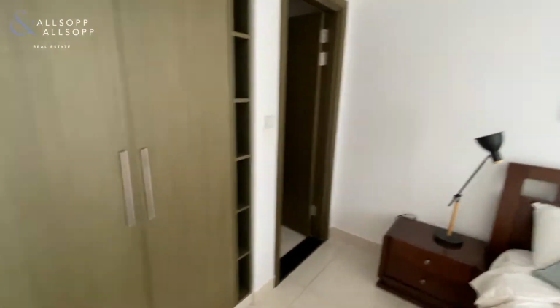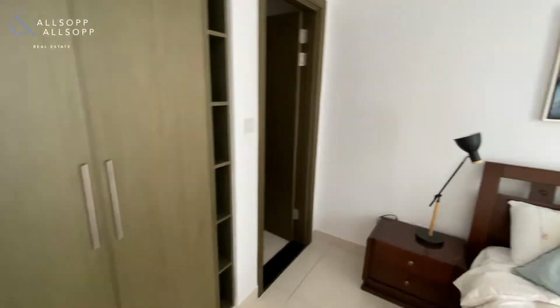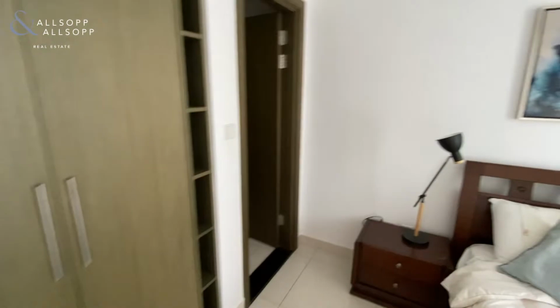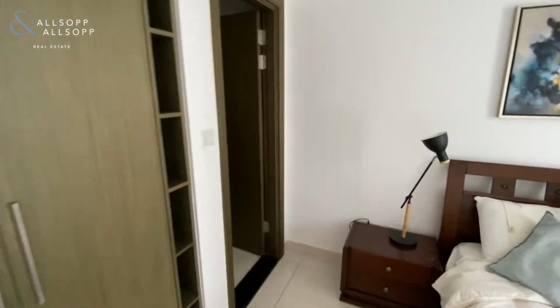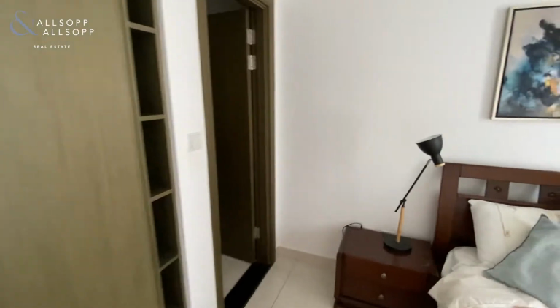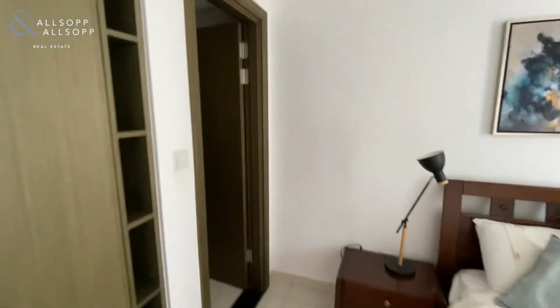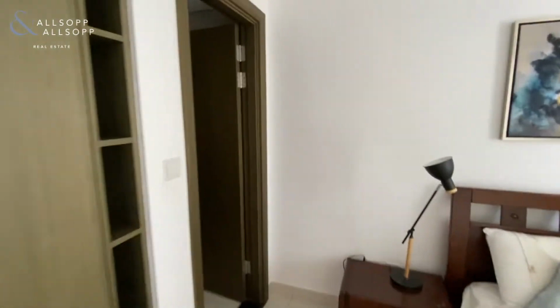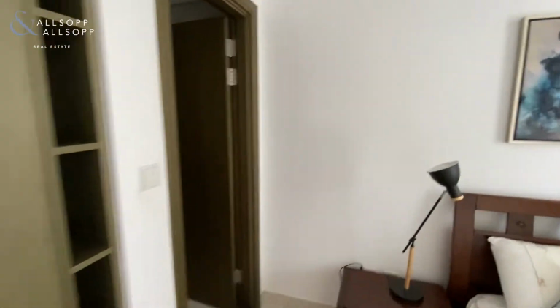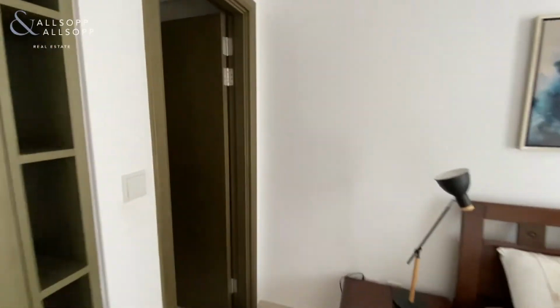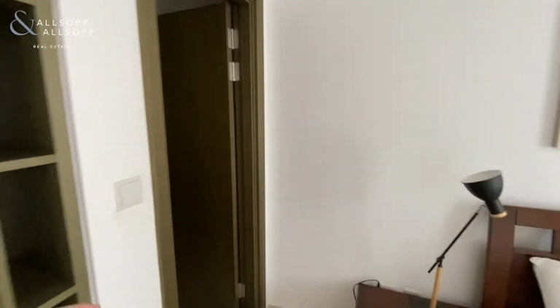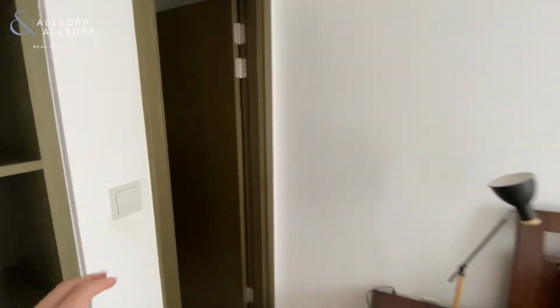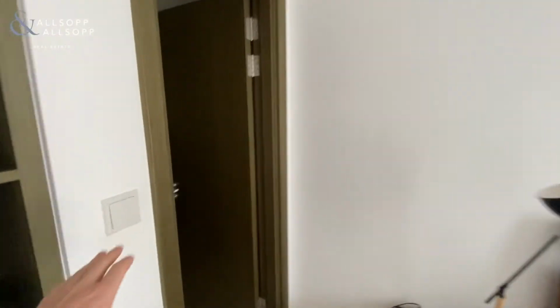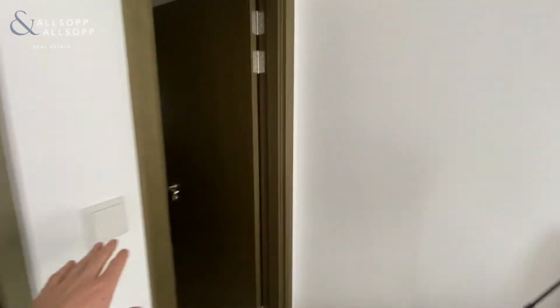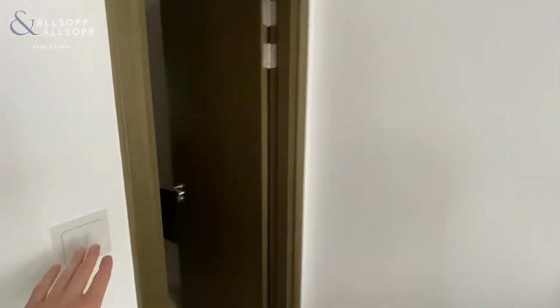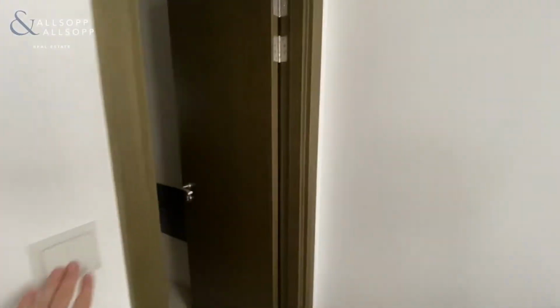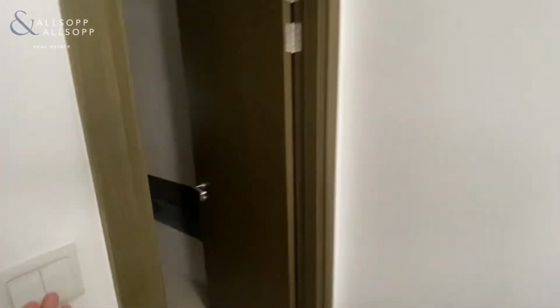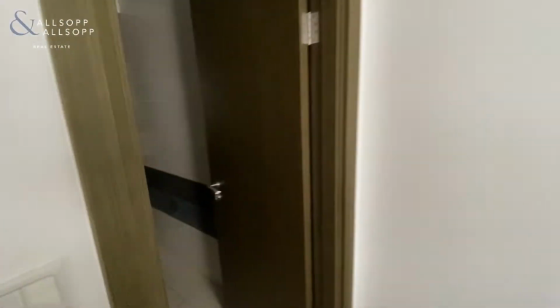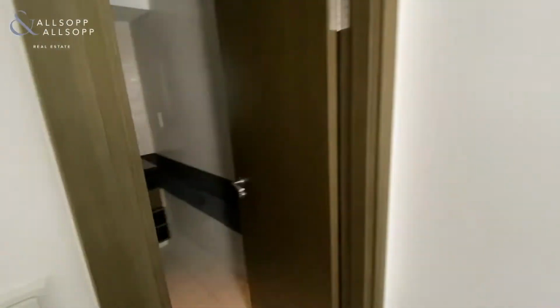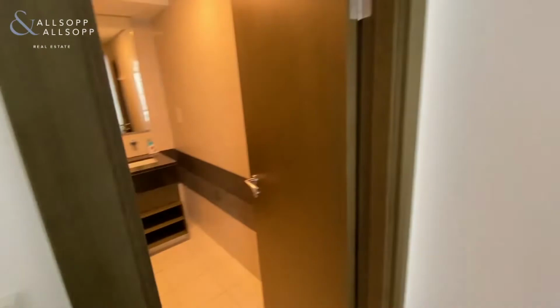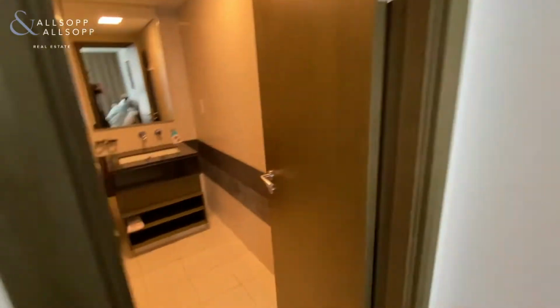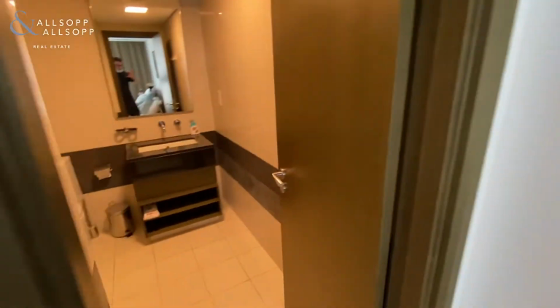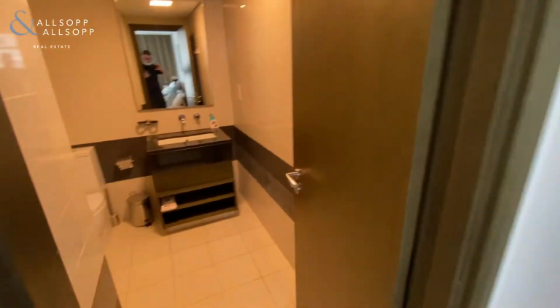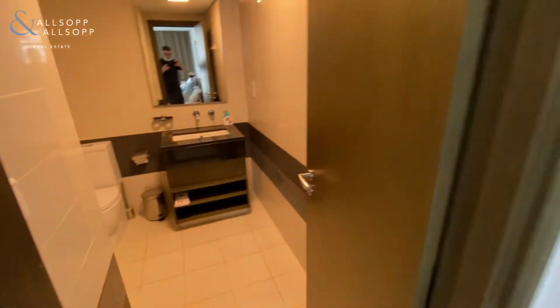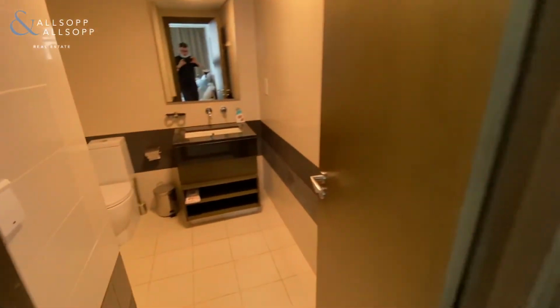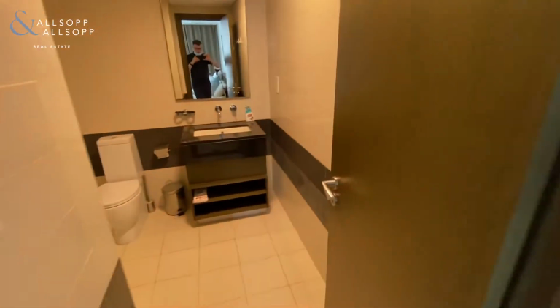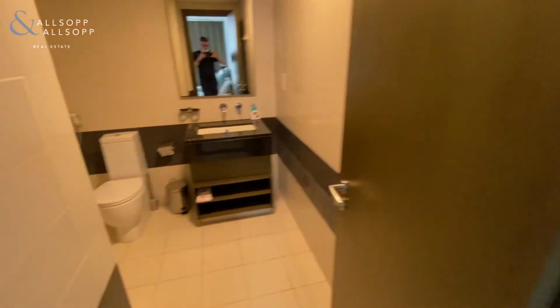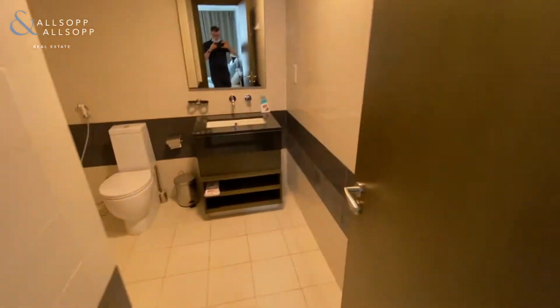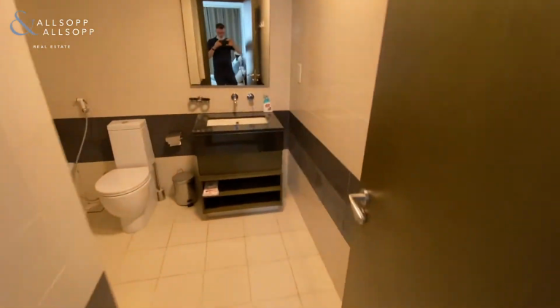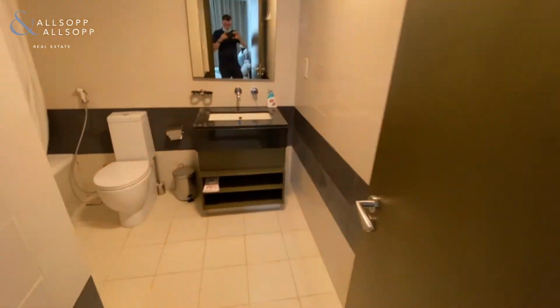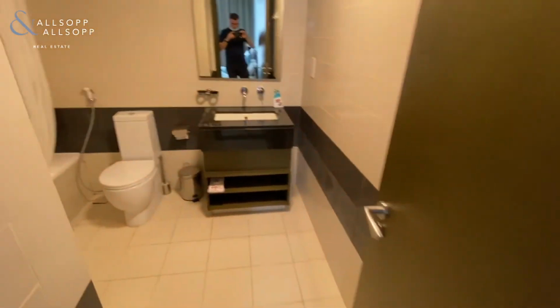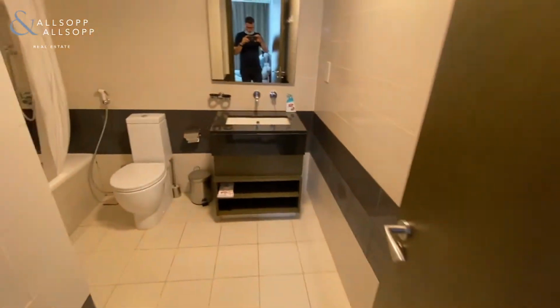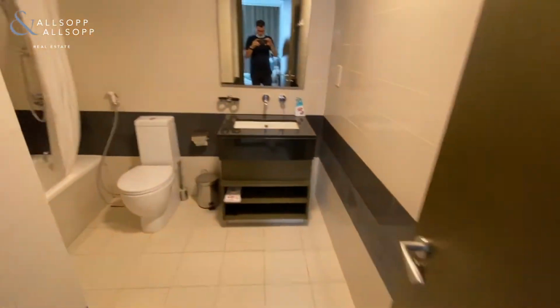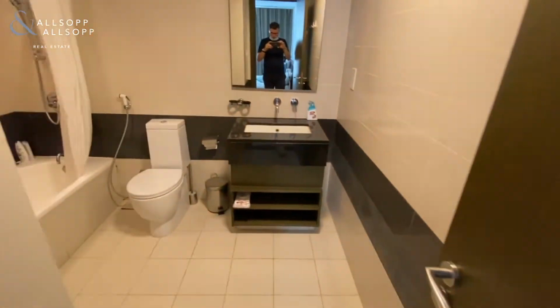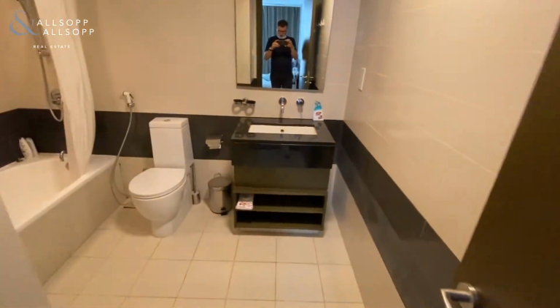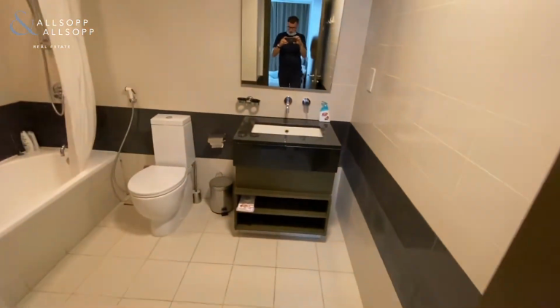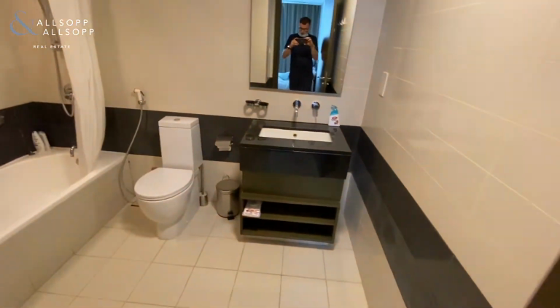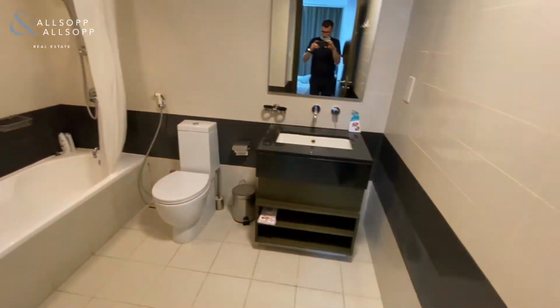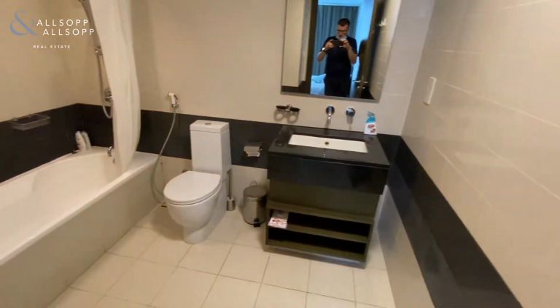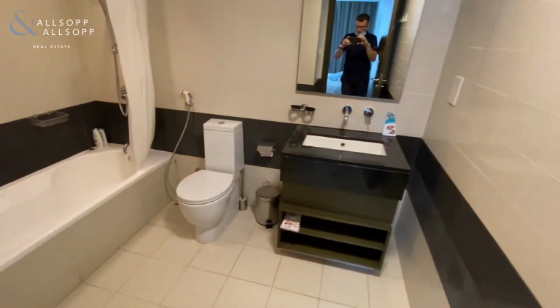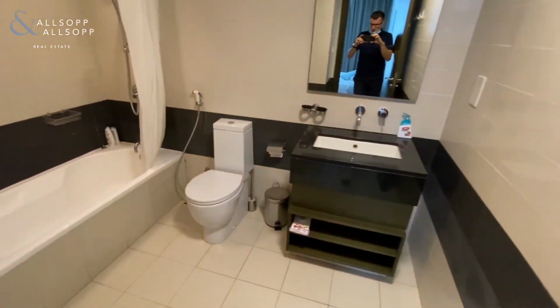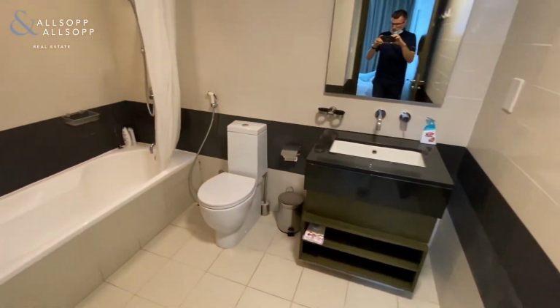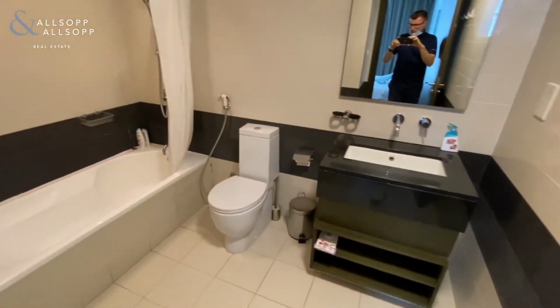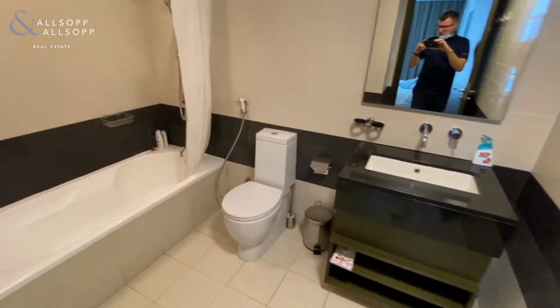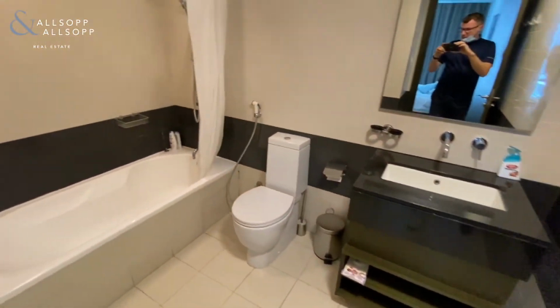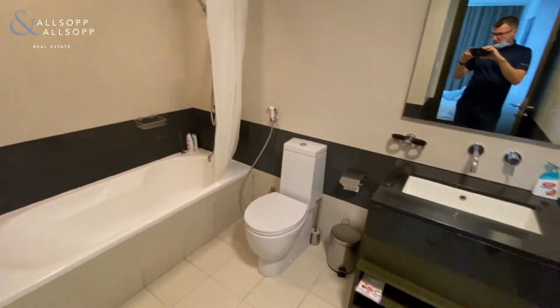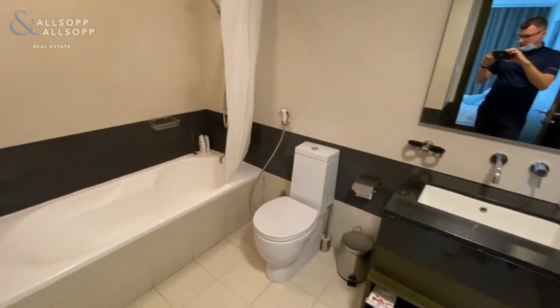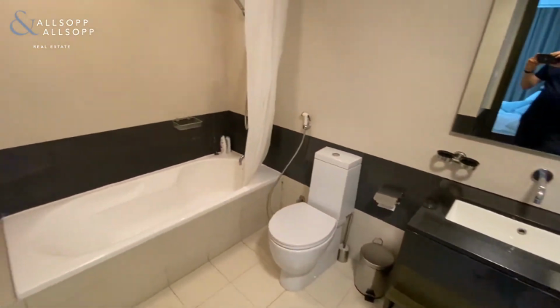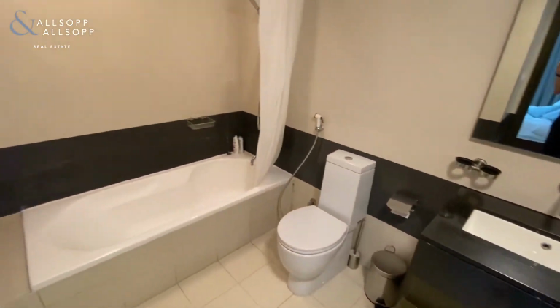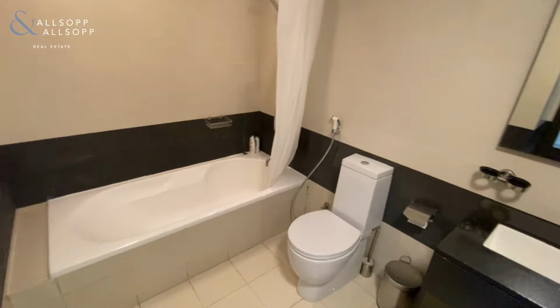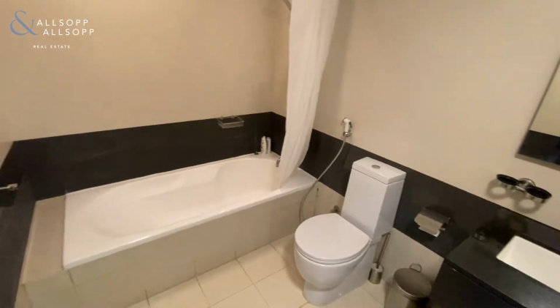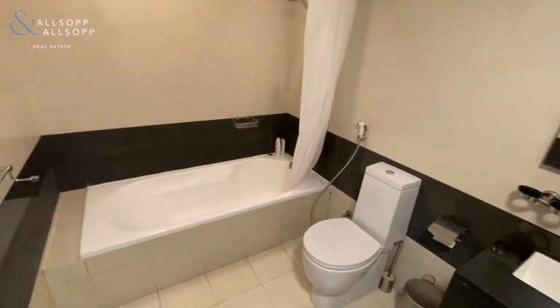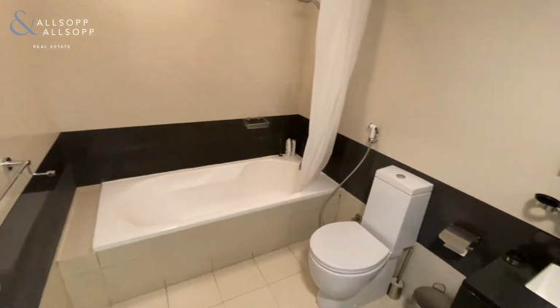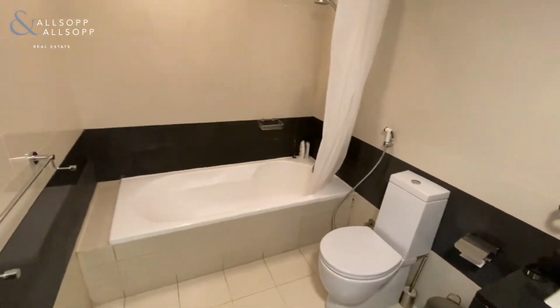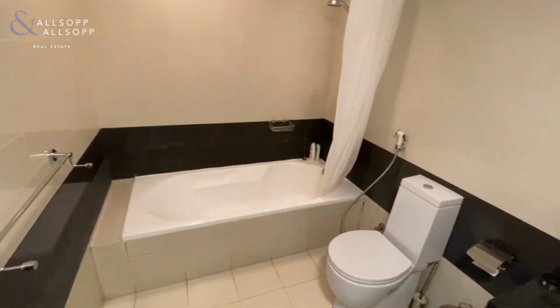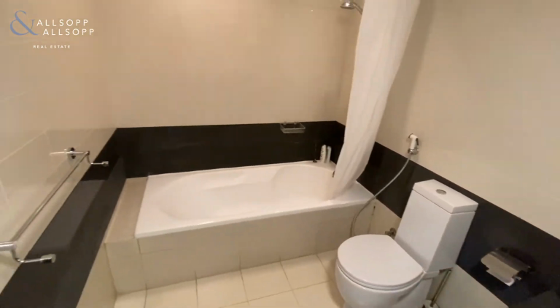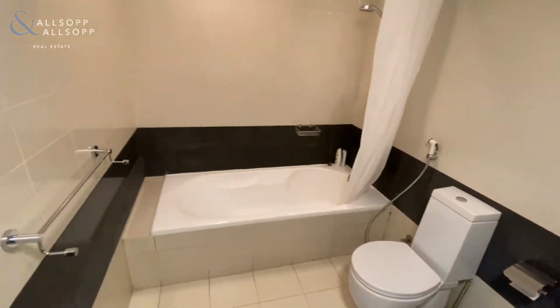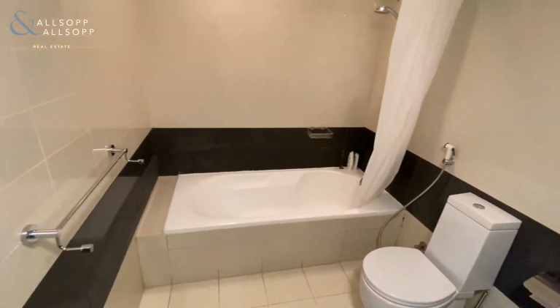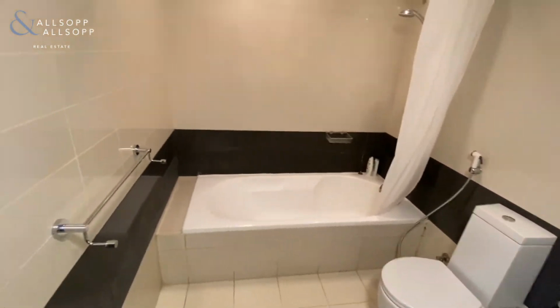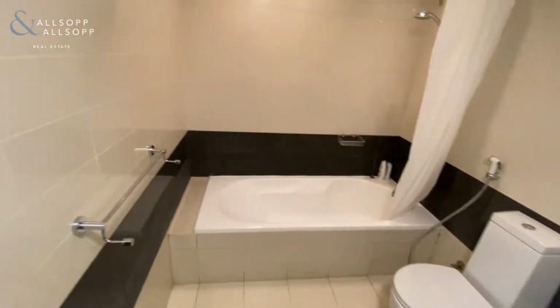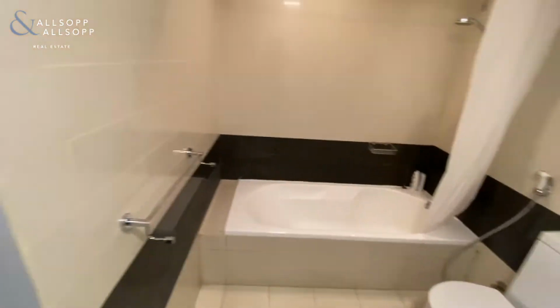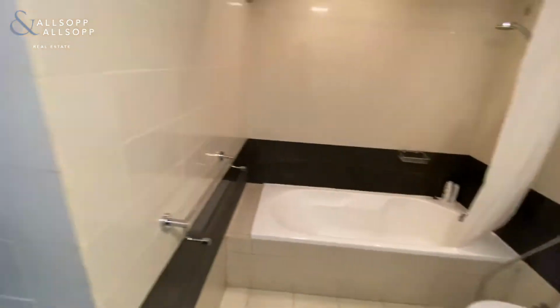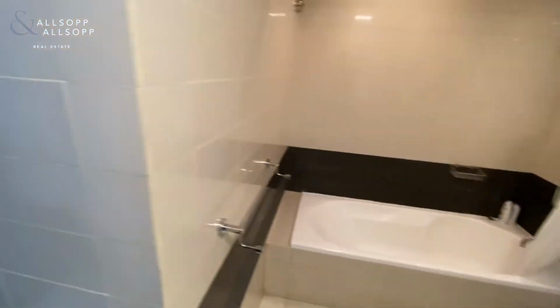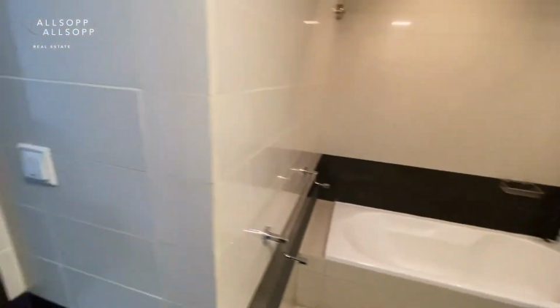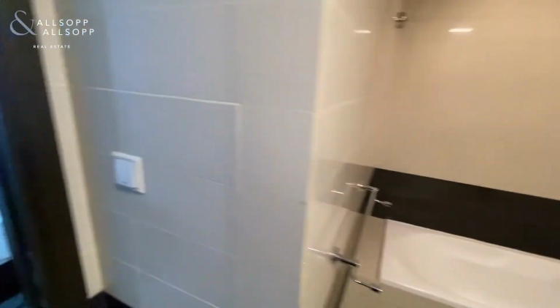Just take you into the en suite — very very spacious en suite as well, with bath and shower.